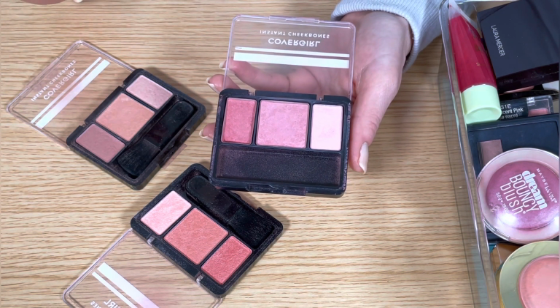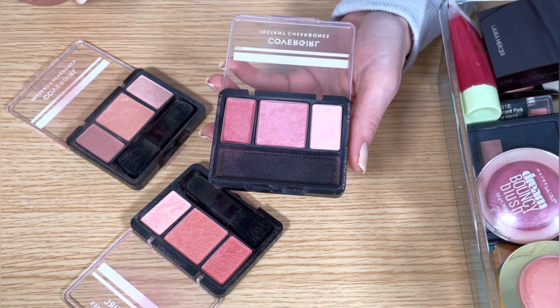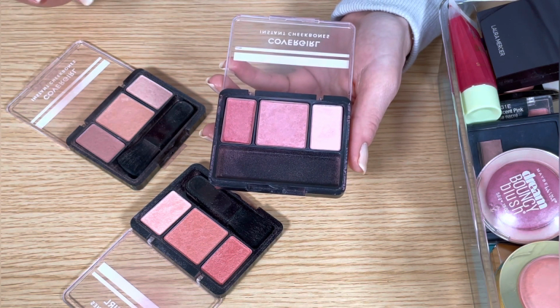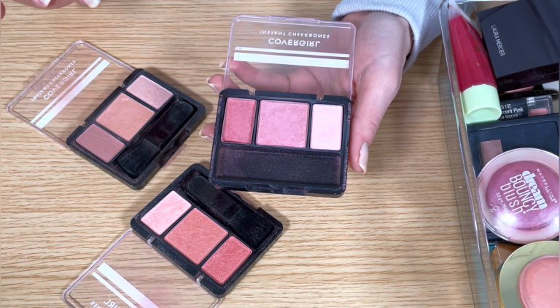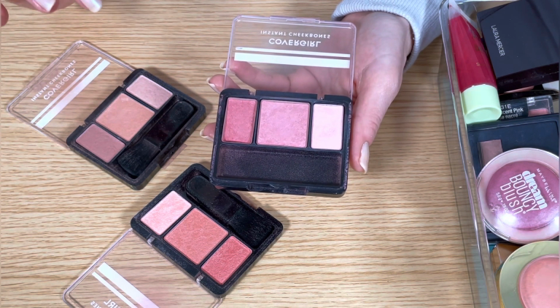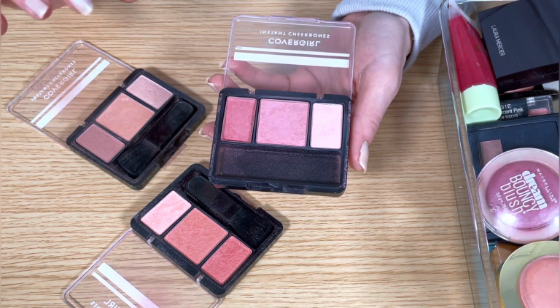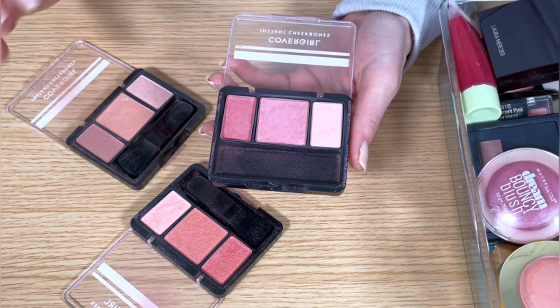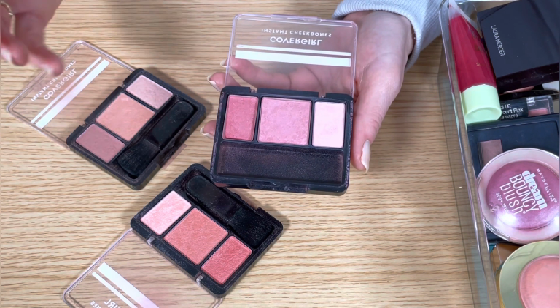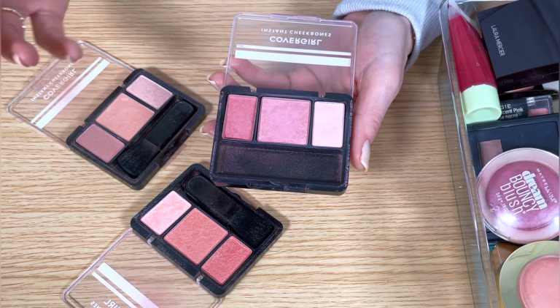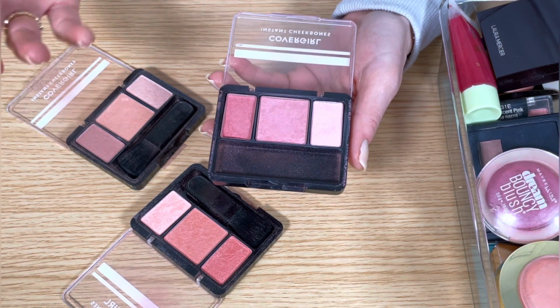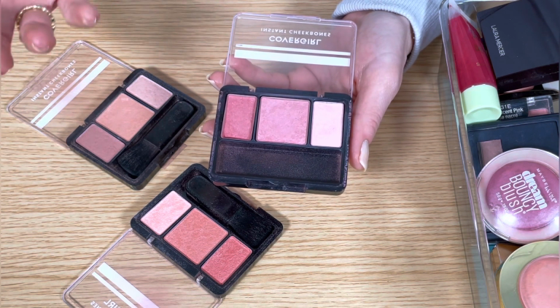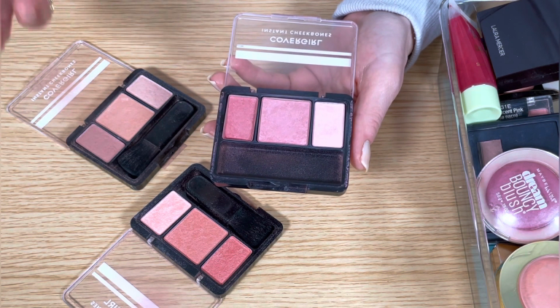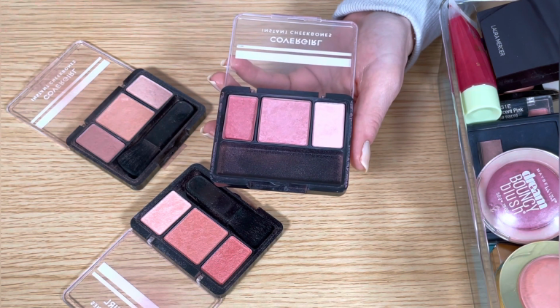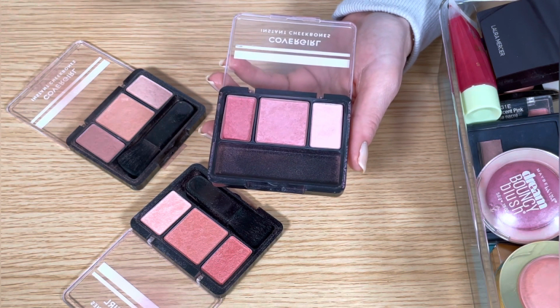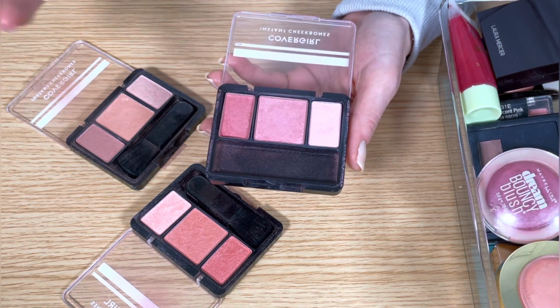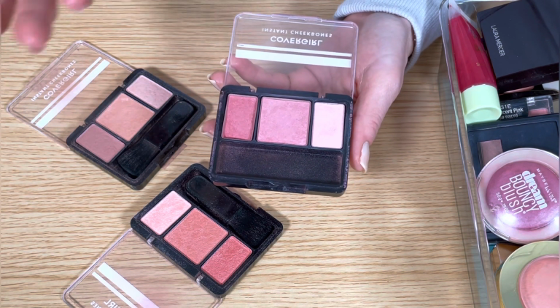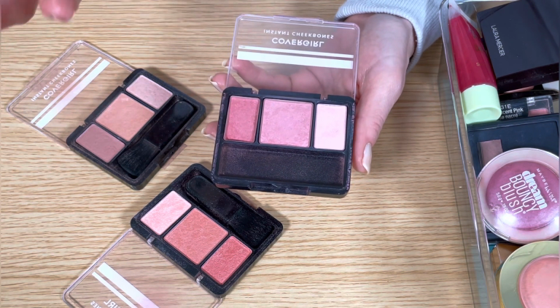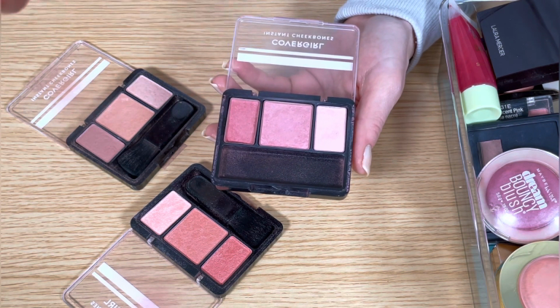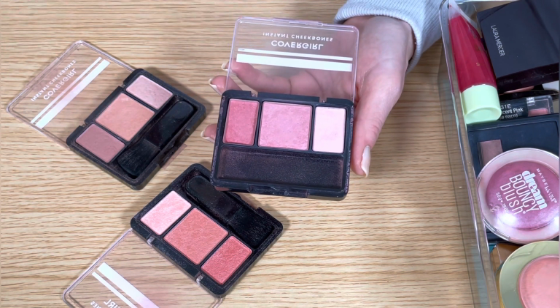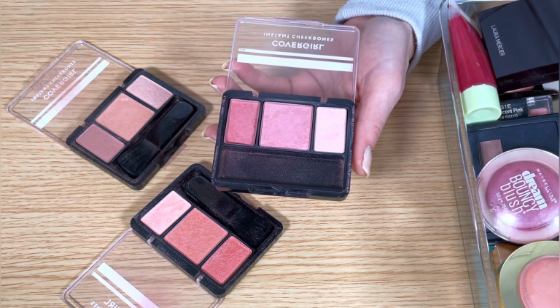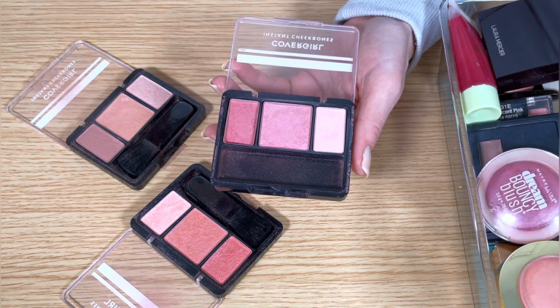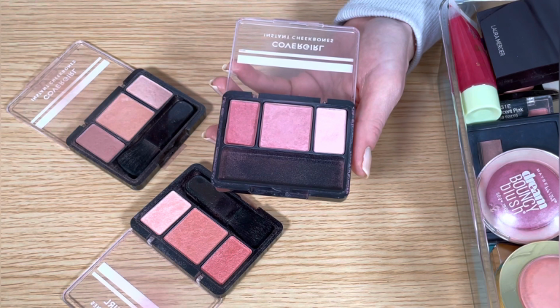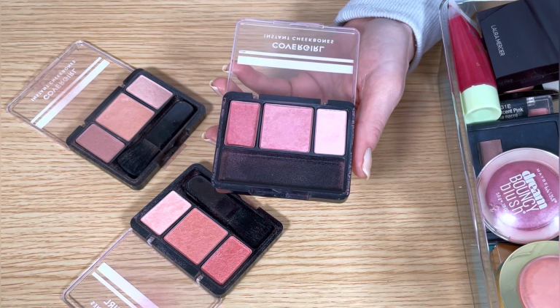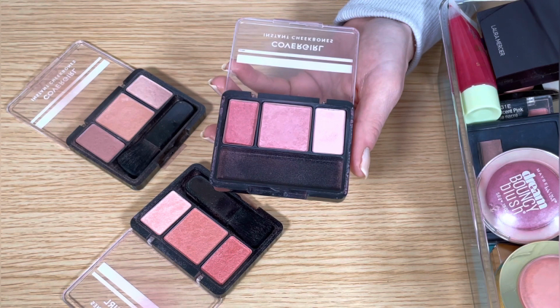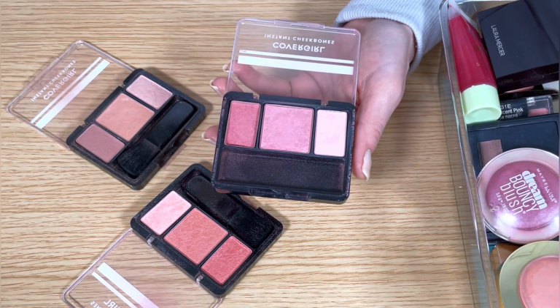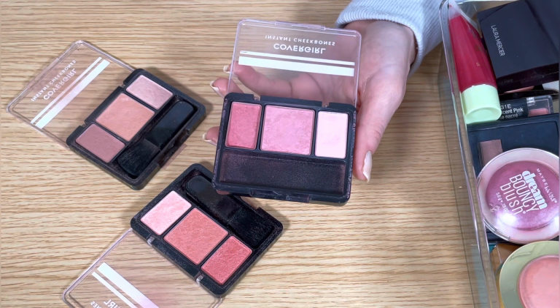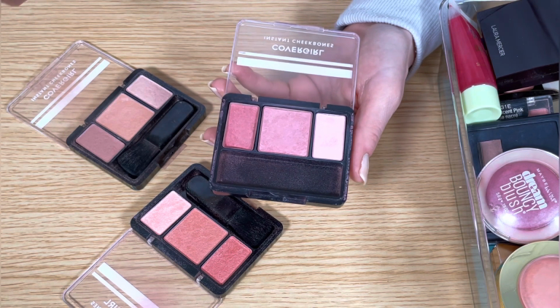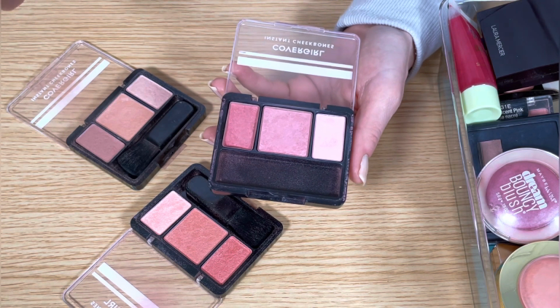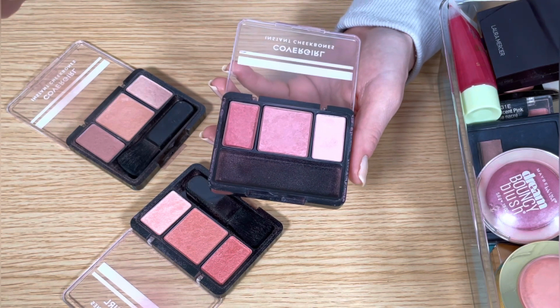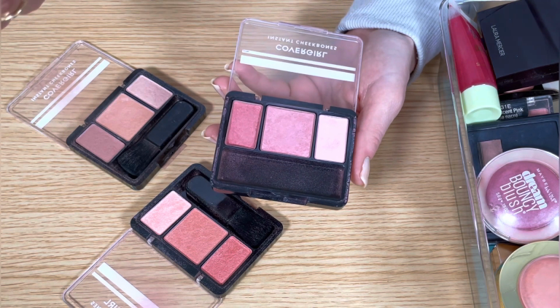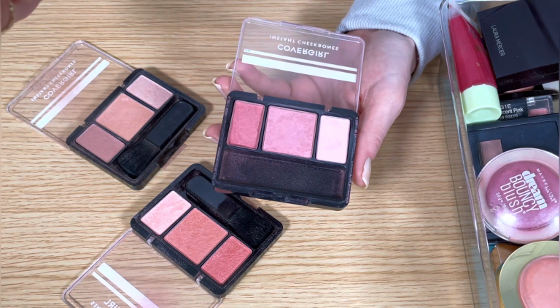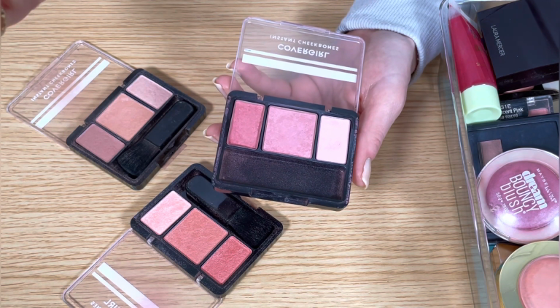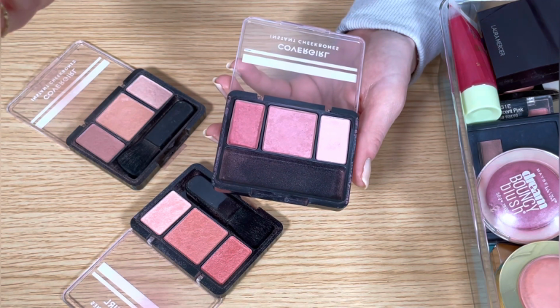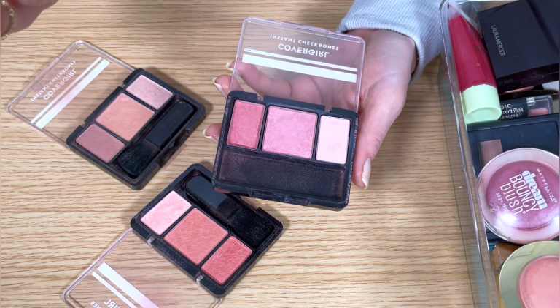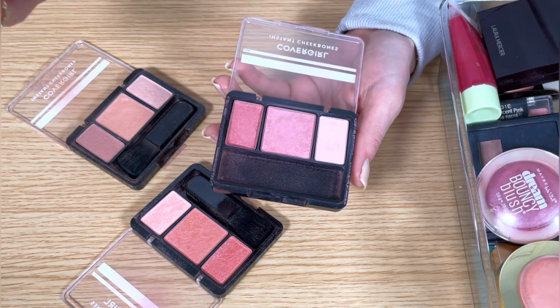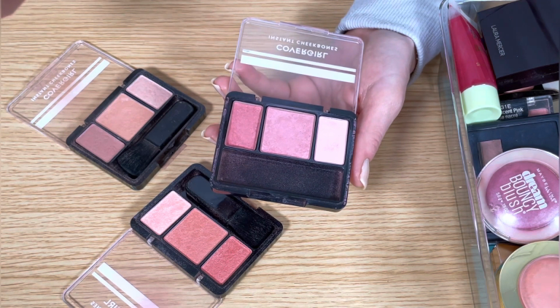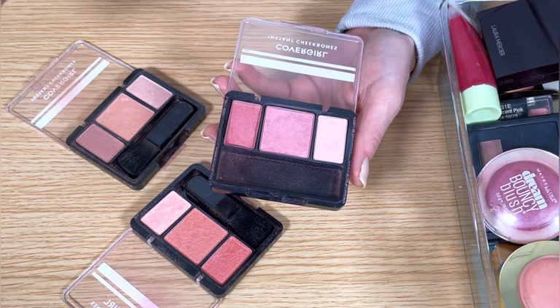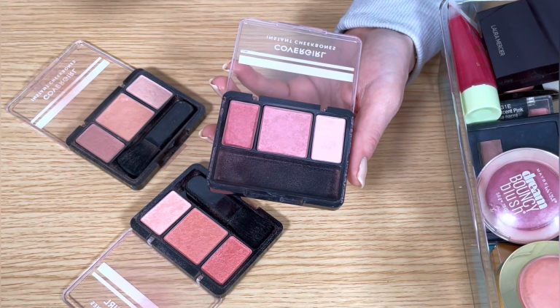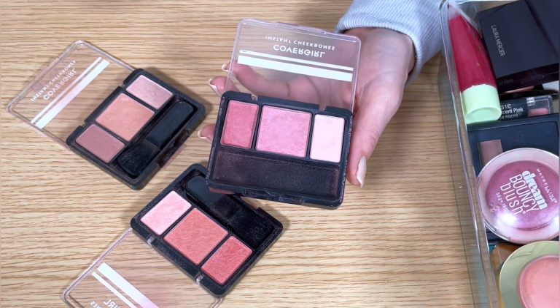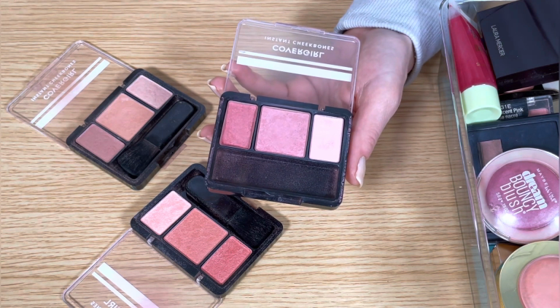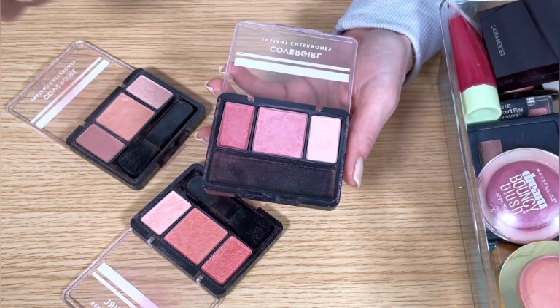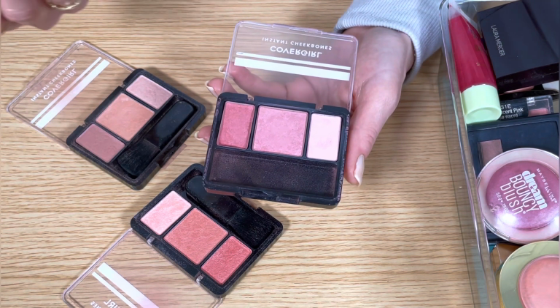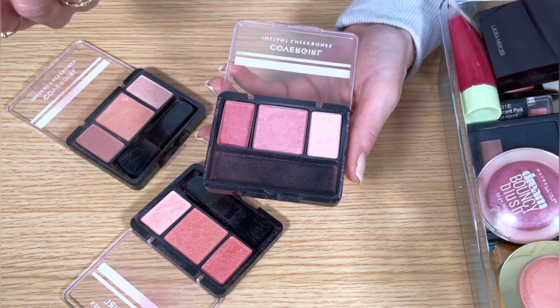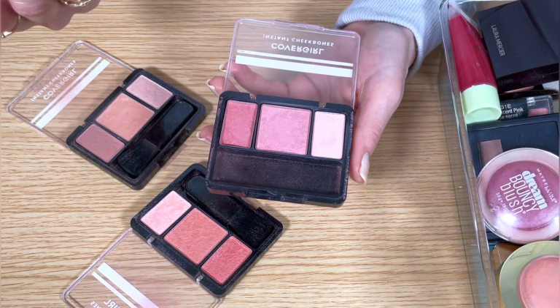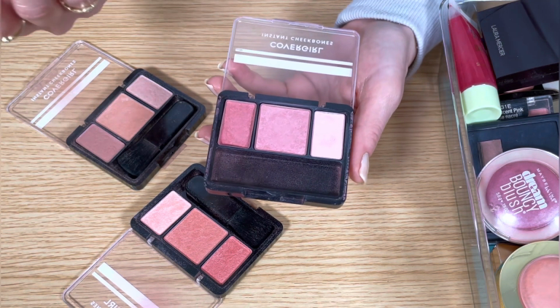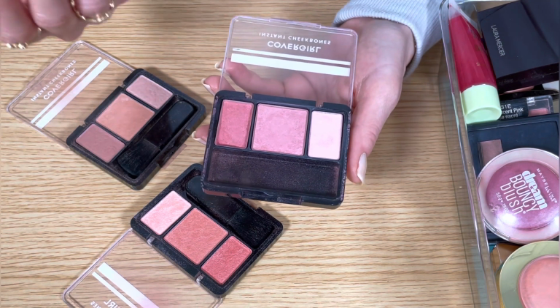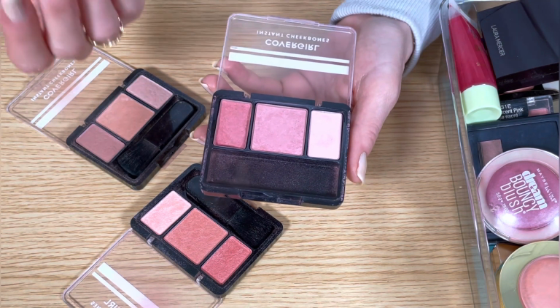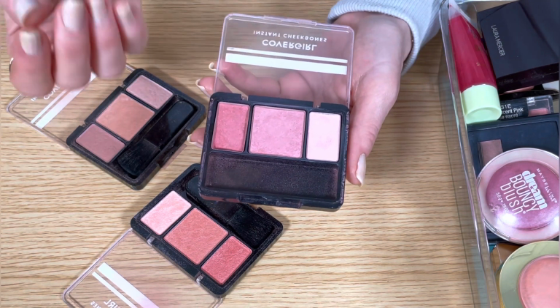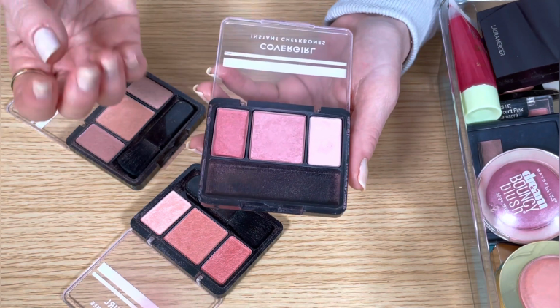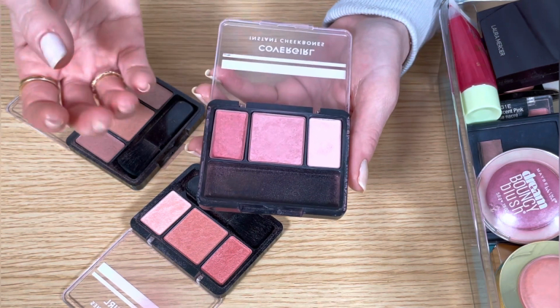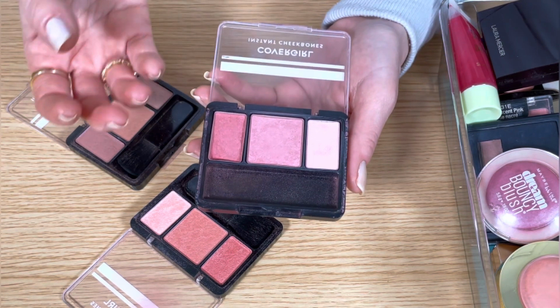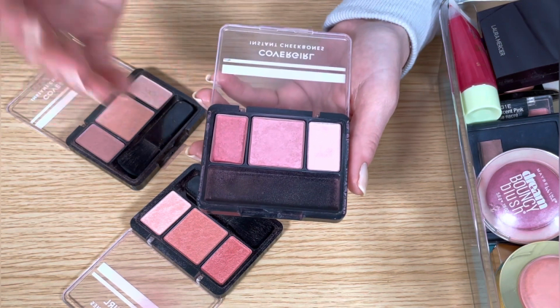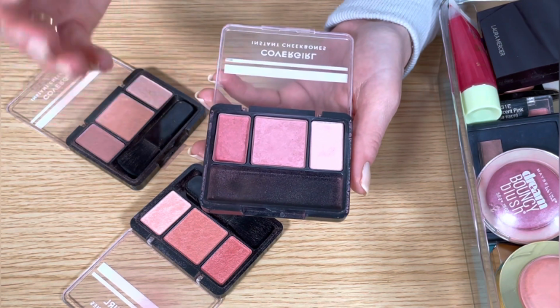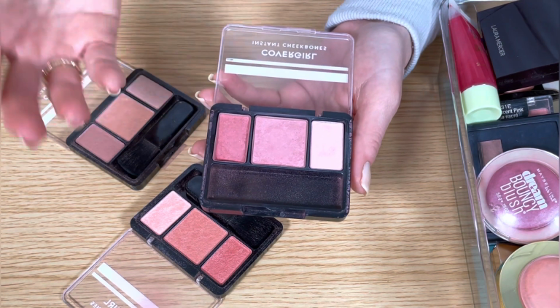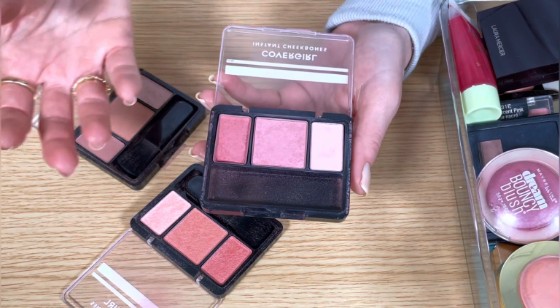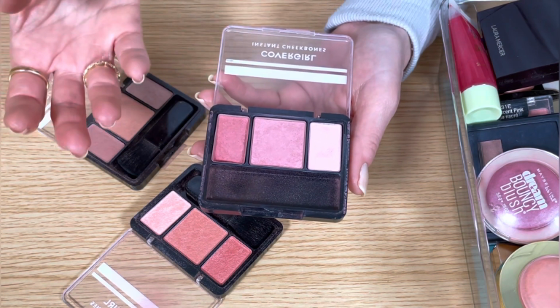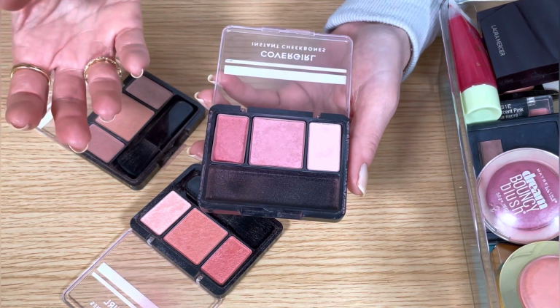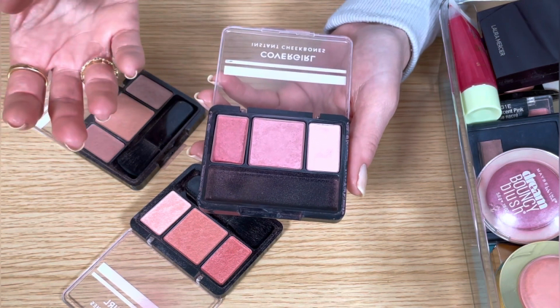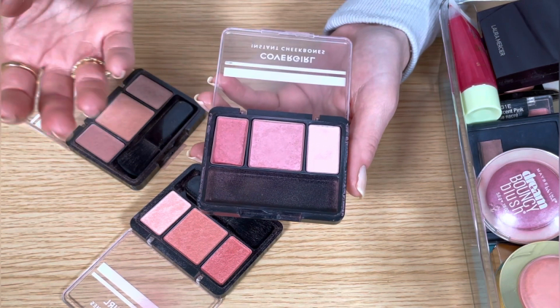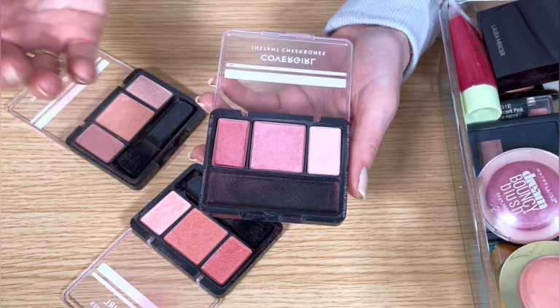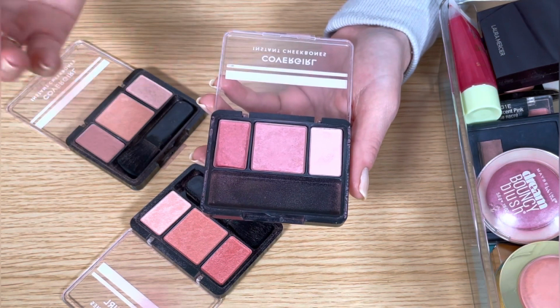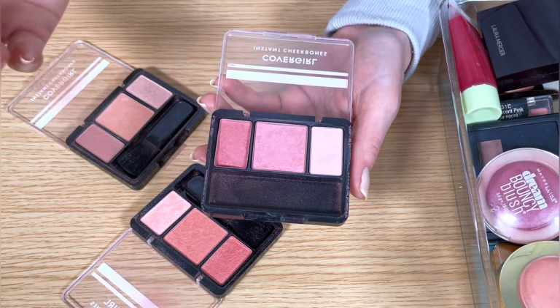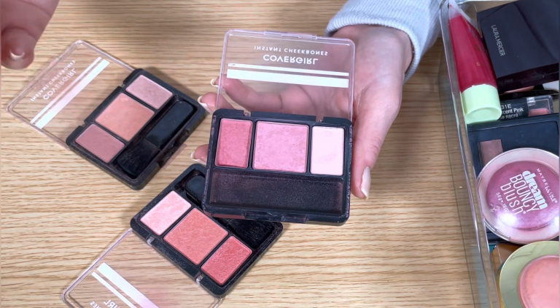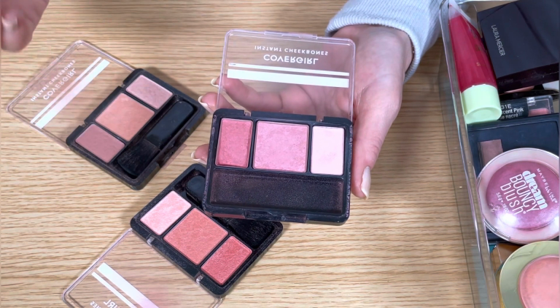They're long lasting, they're easy to use, affordable price, and I think that these are the perfect blushes for beginners.